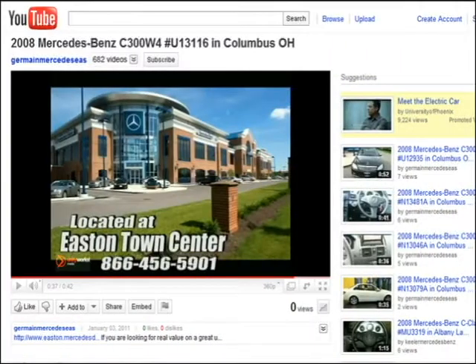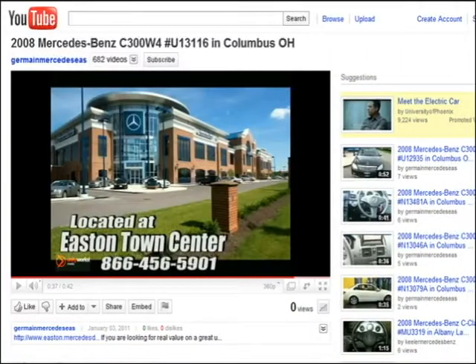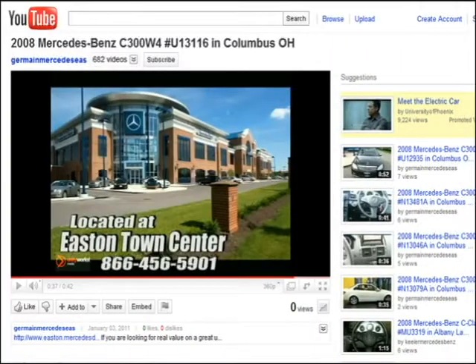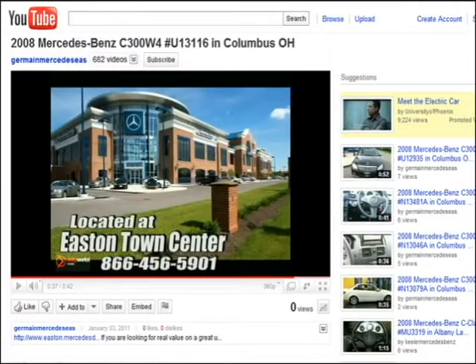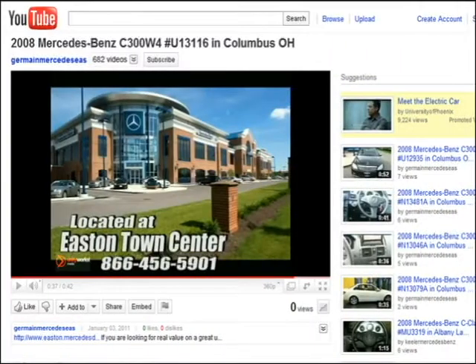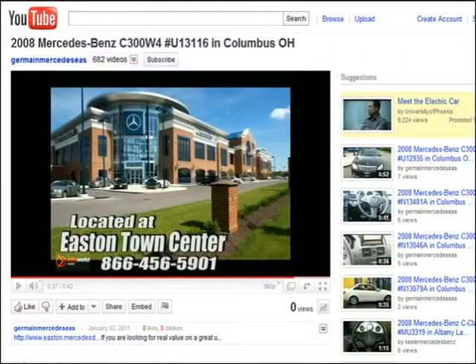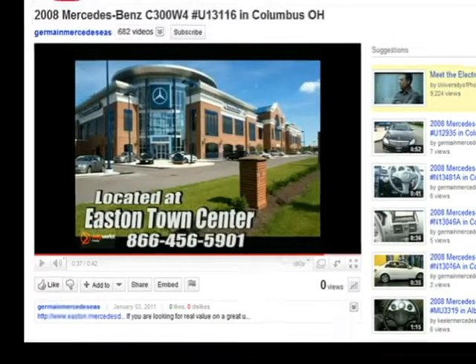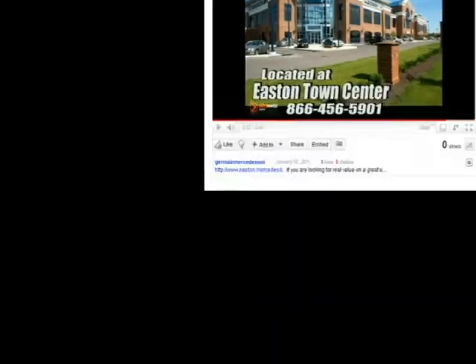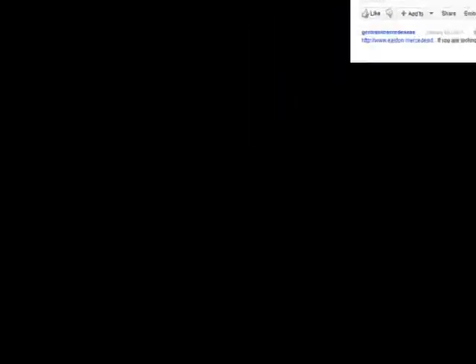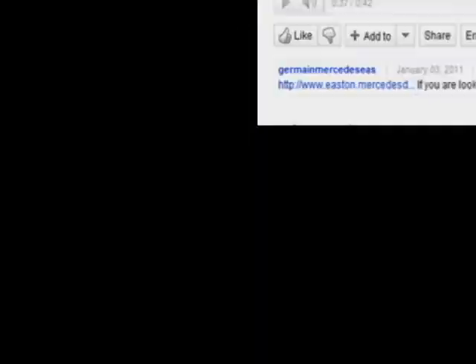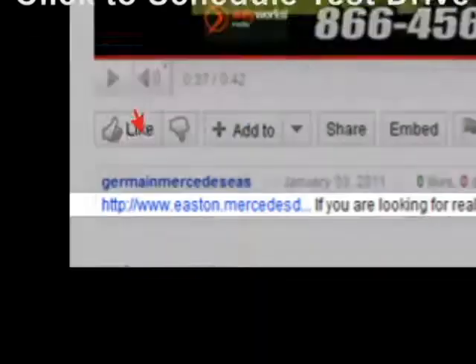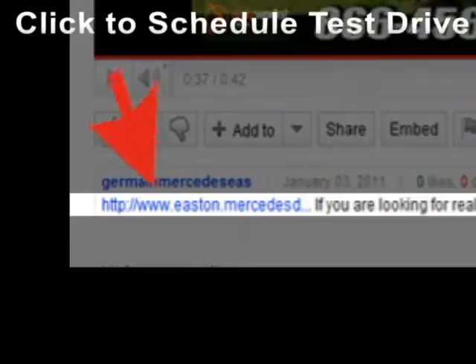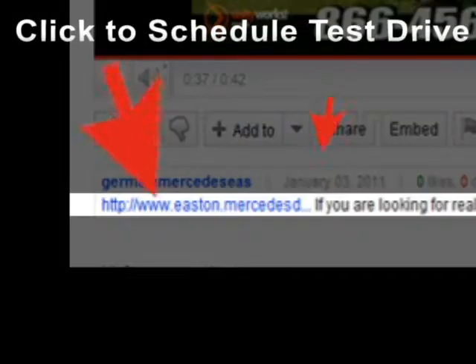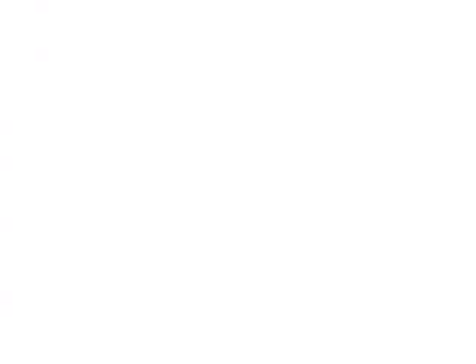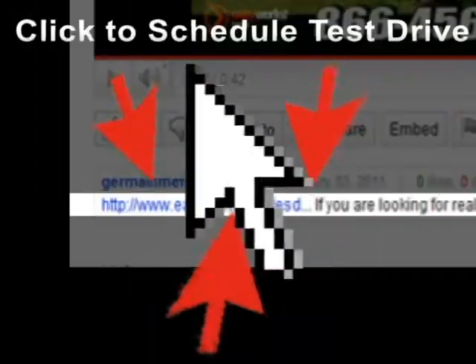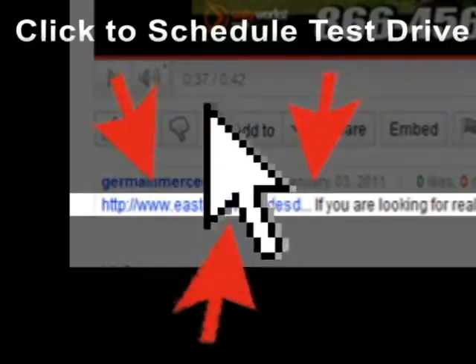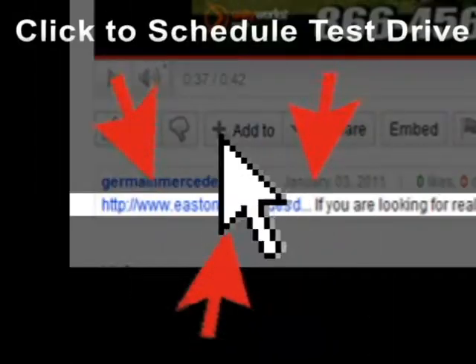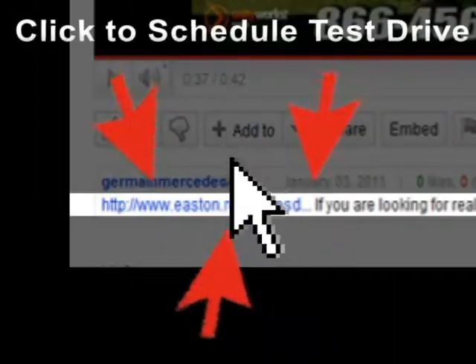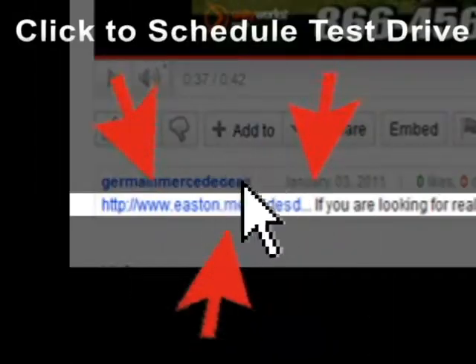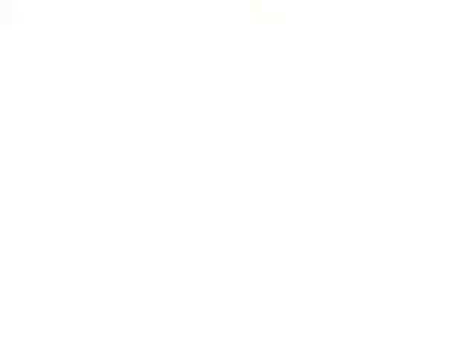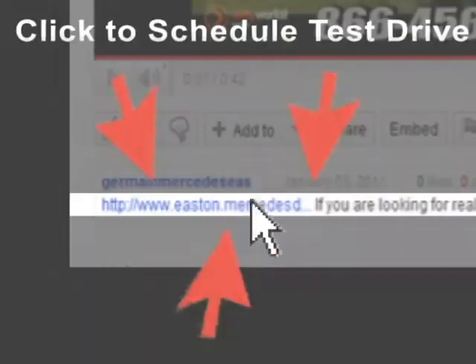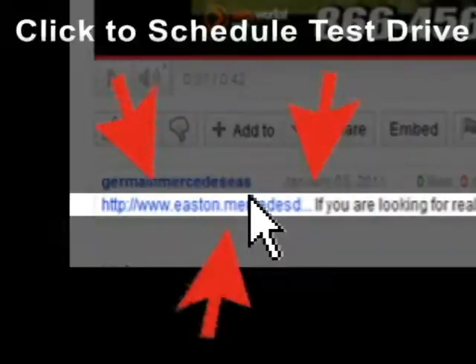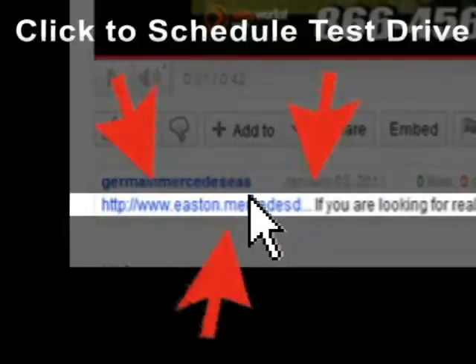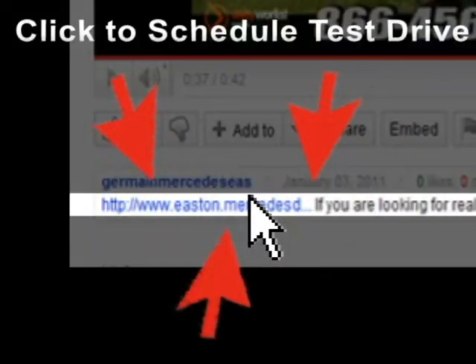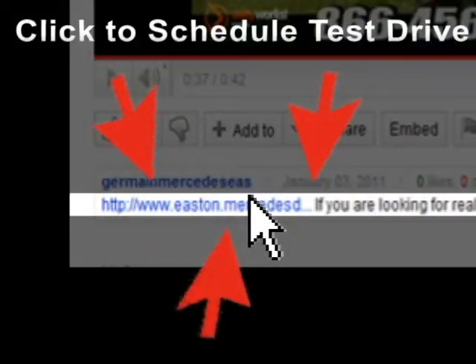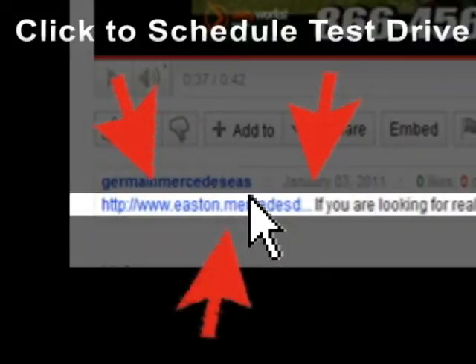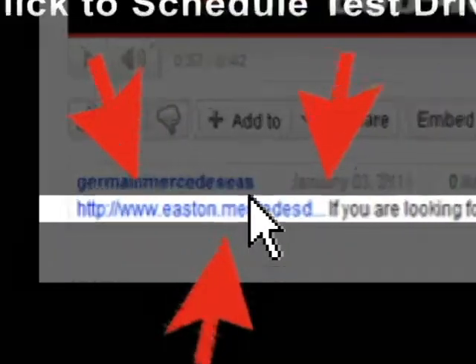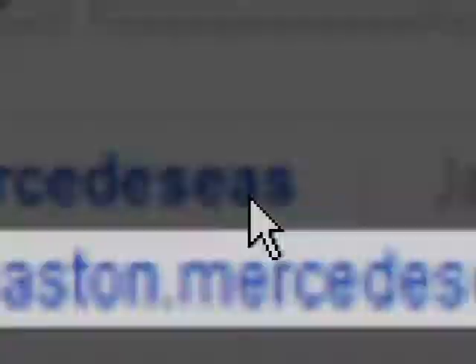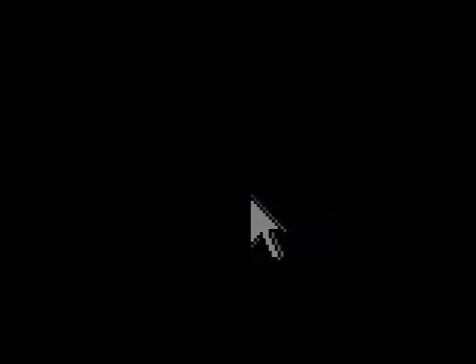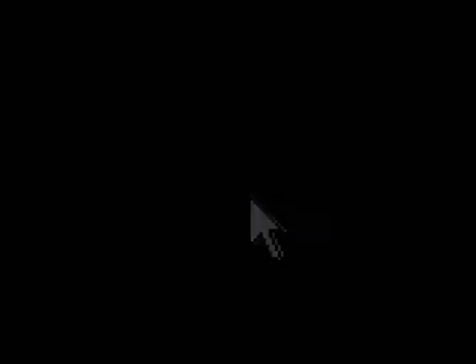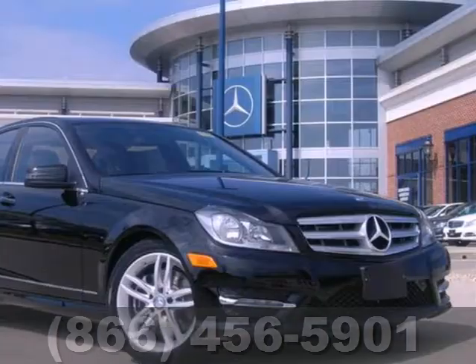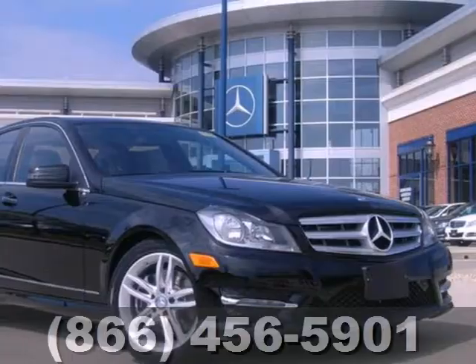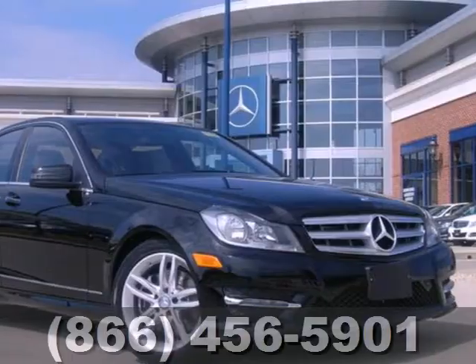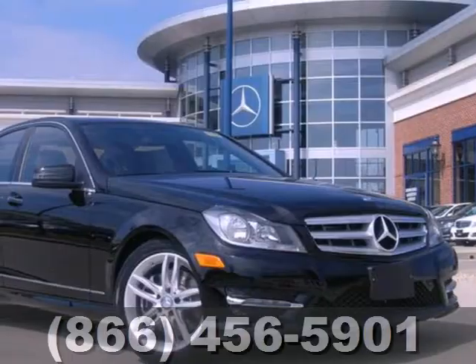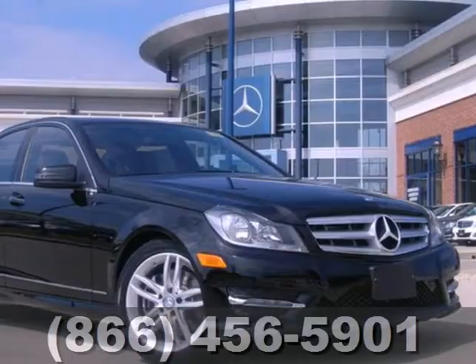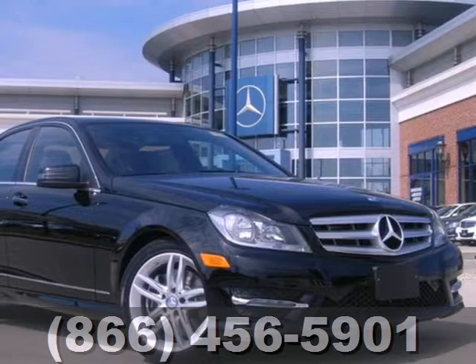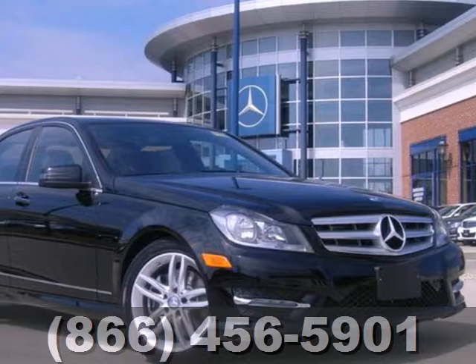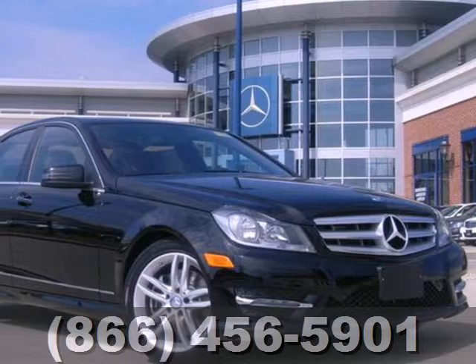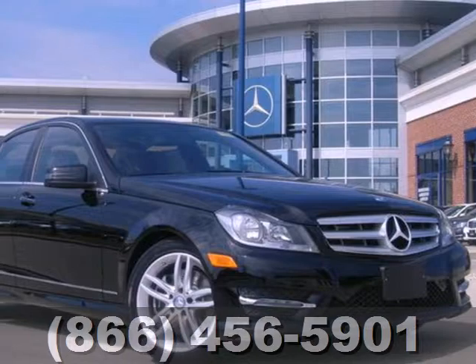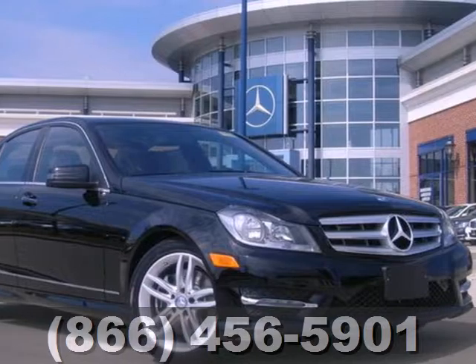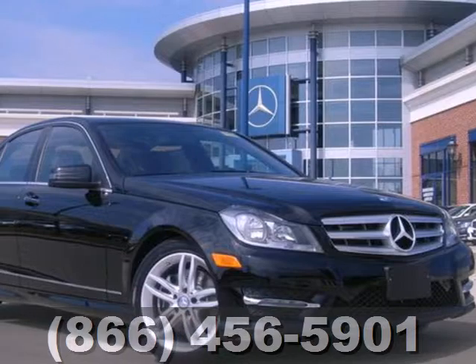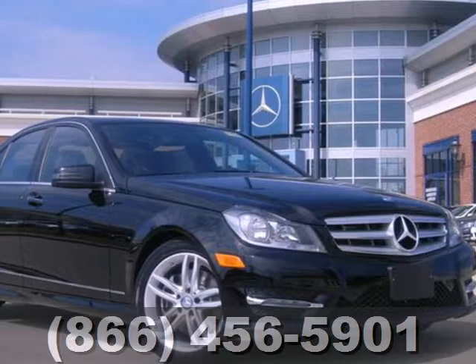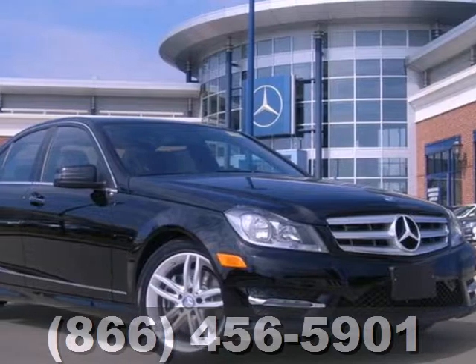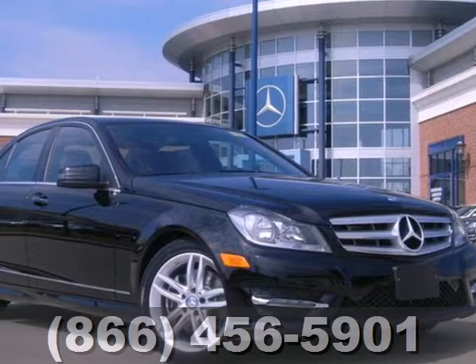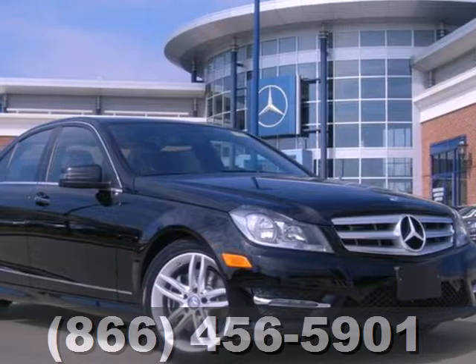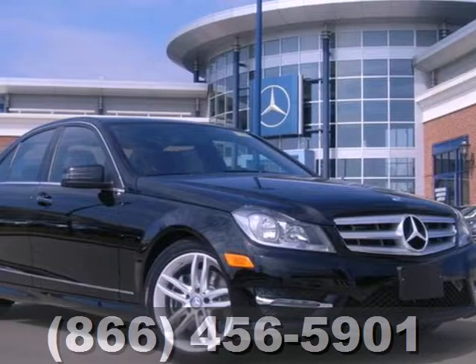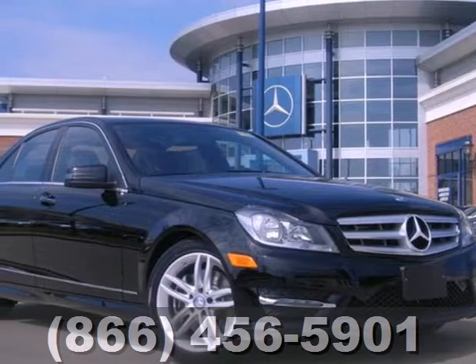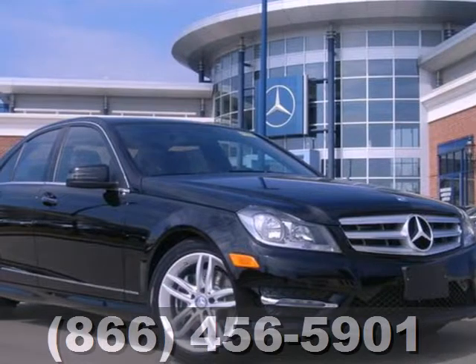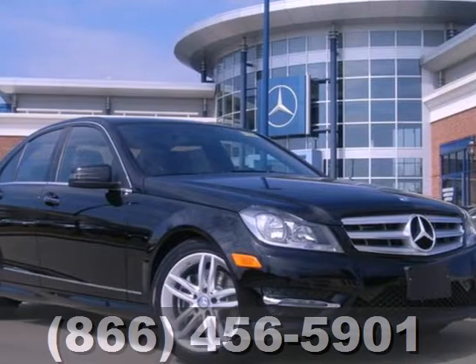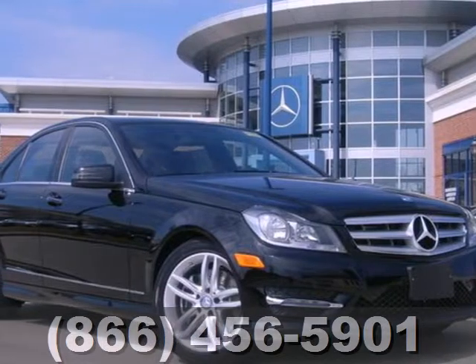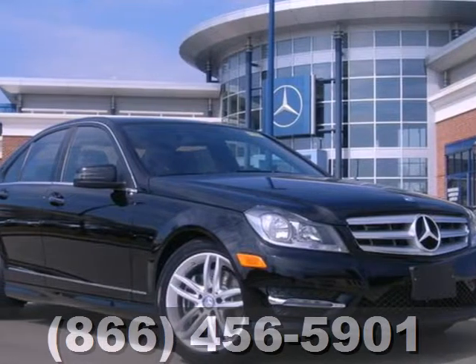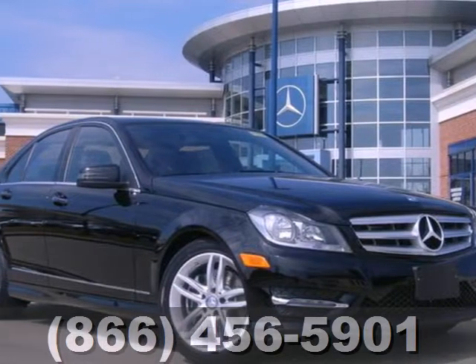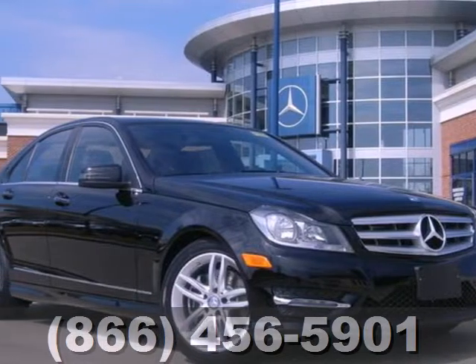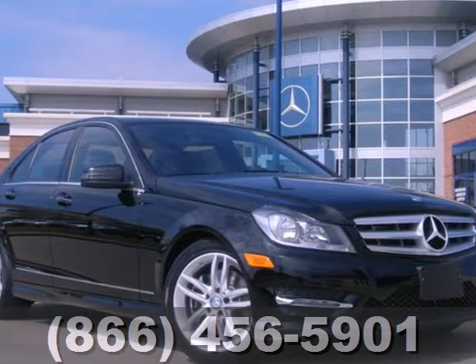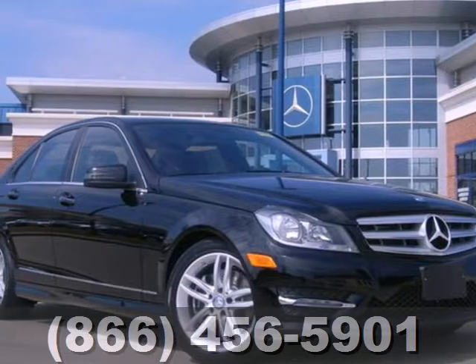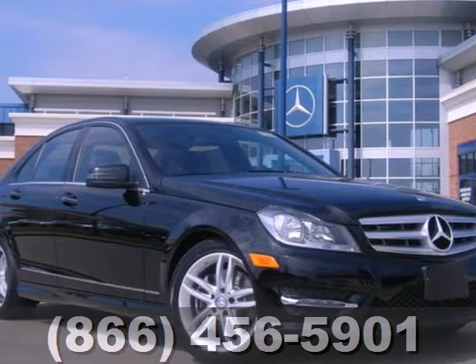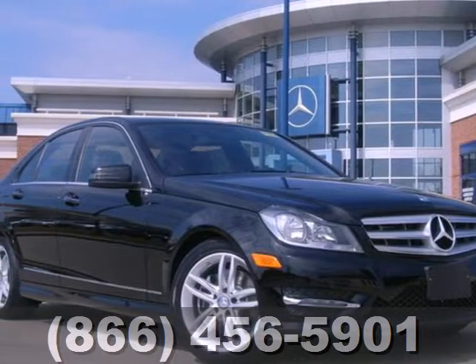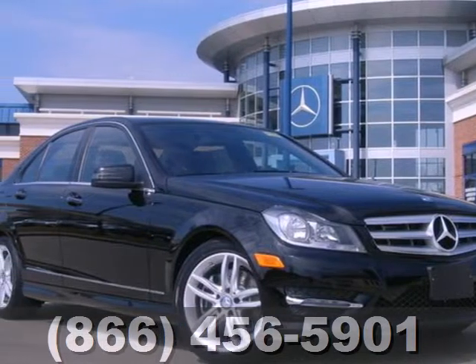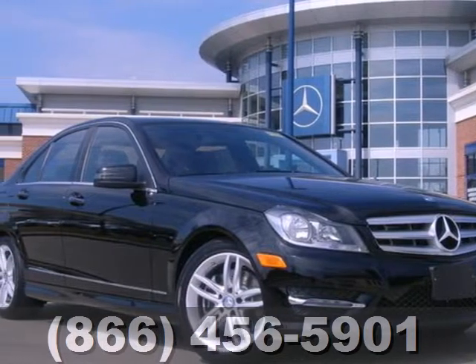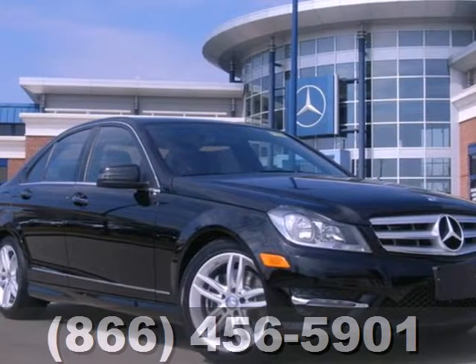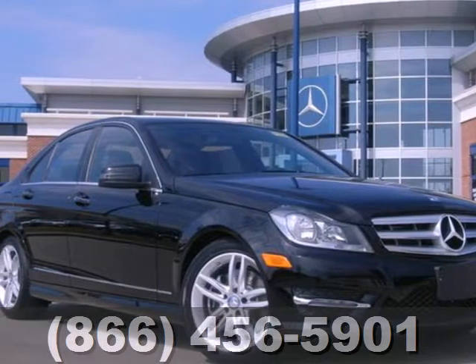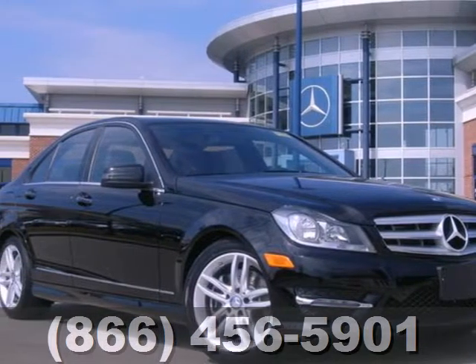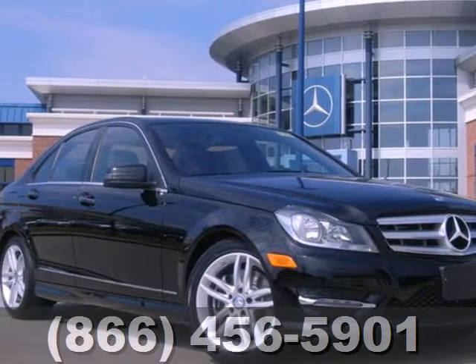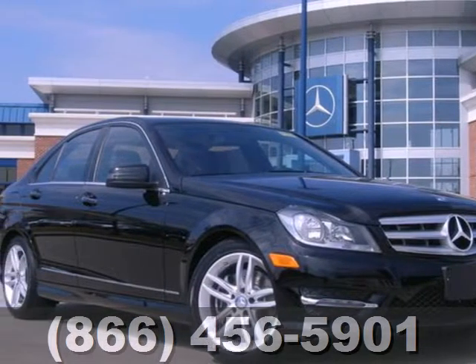Click the link below to schedule a test drive. It's a 2013 Mercedes-Benz C-Class.